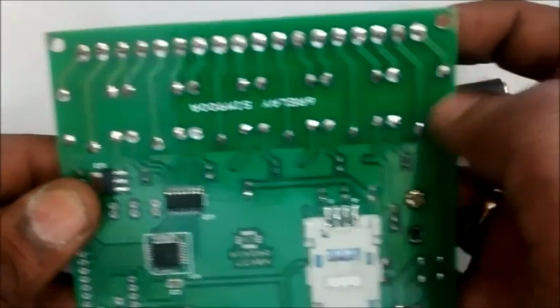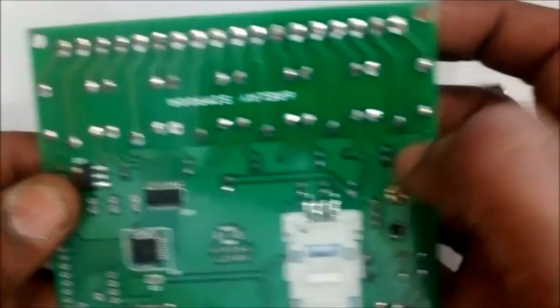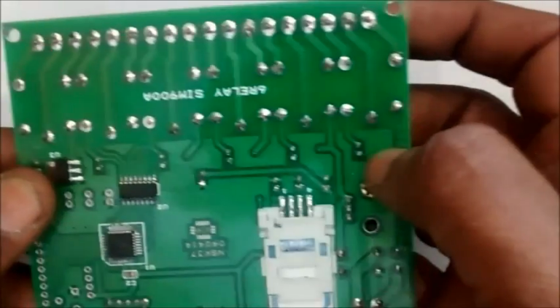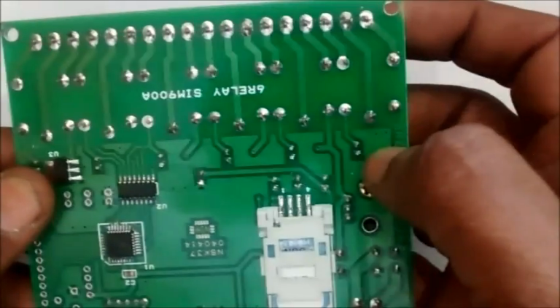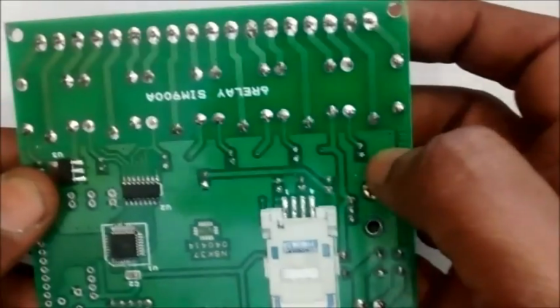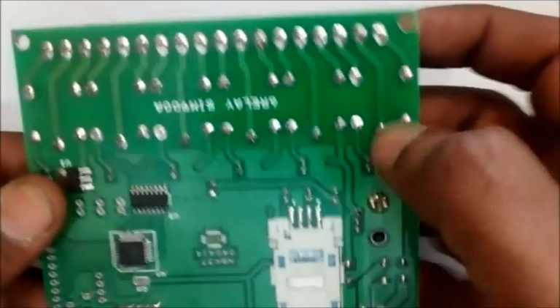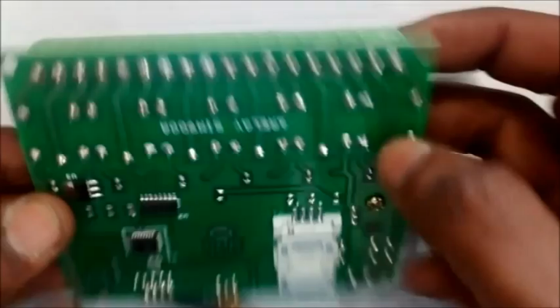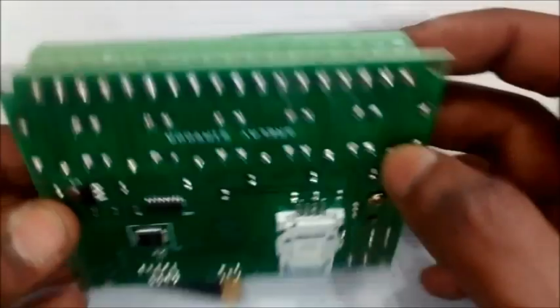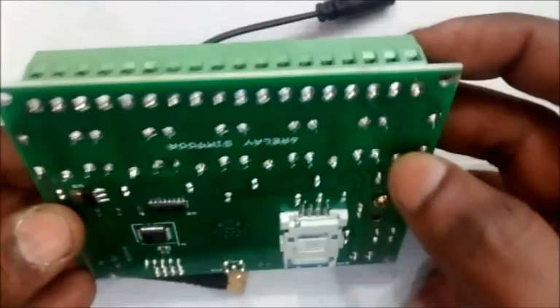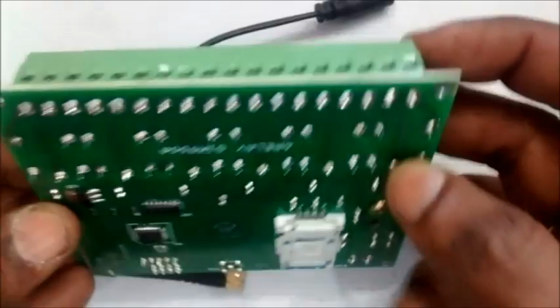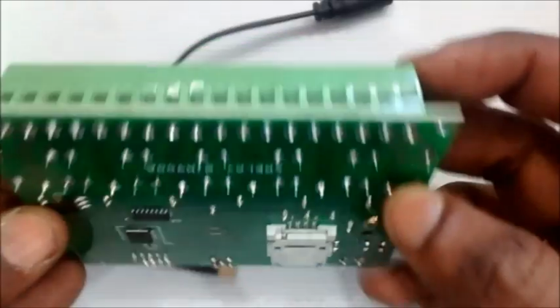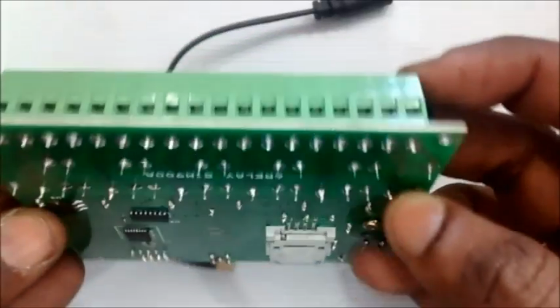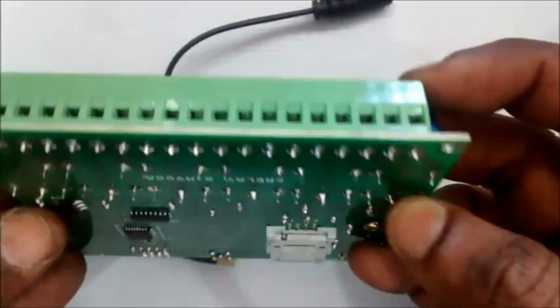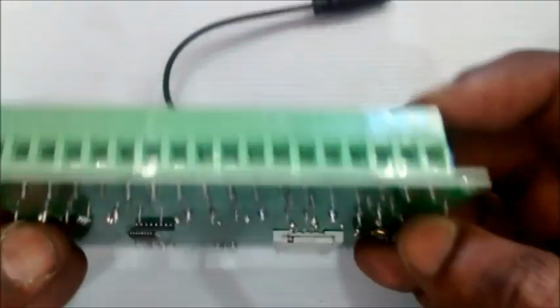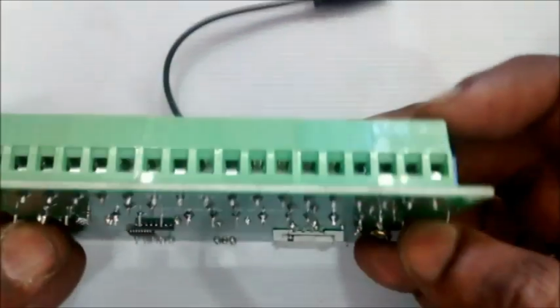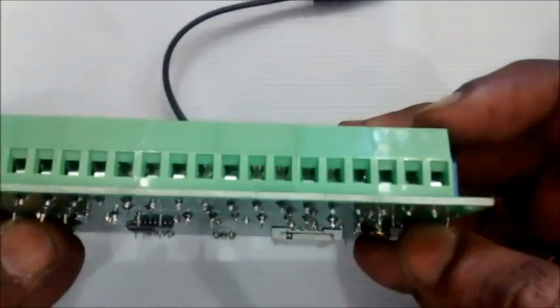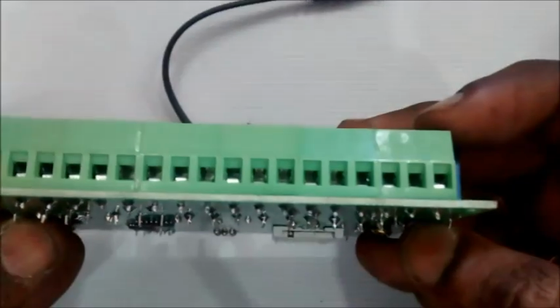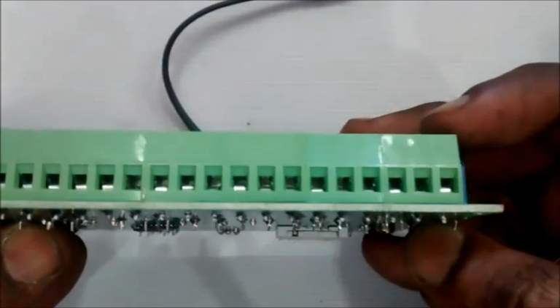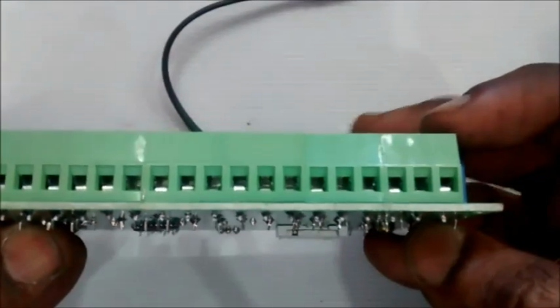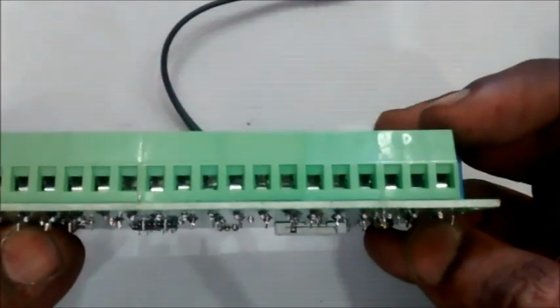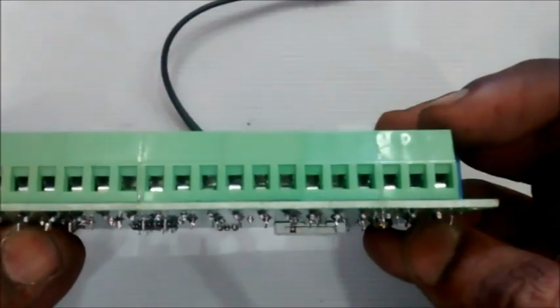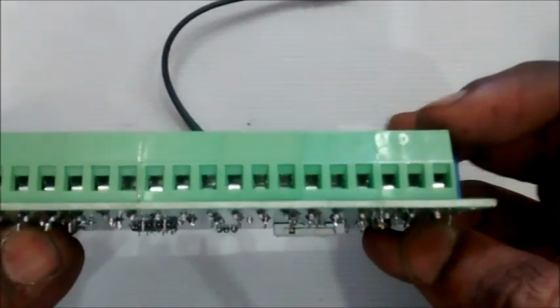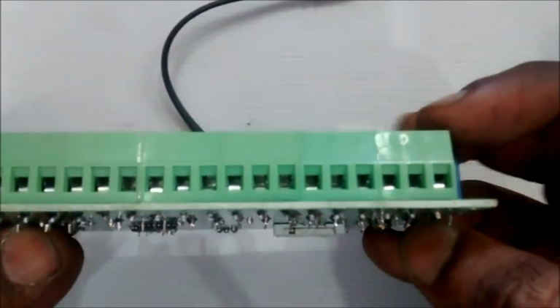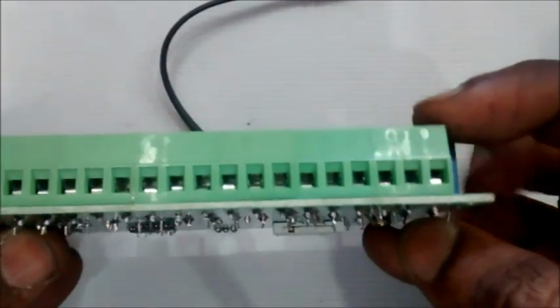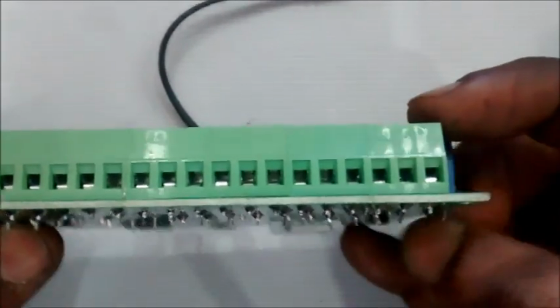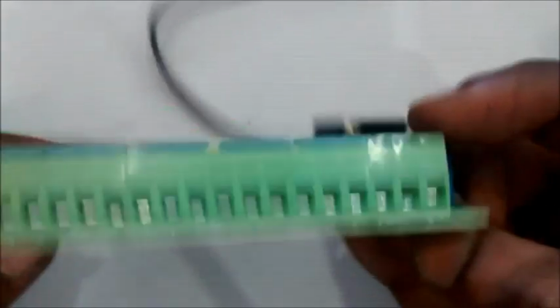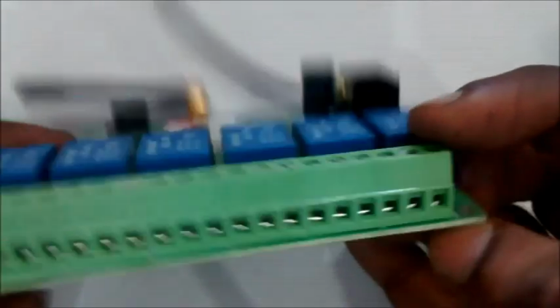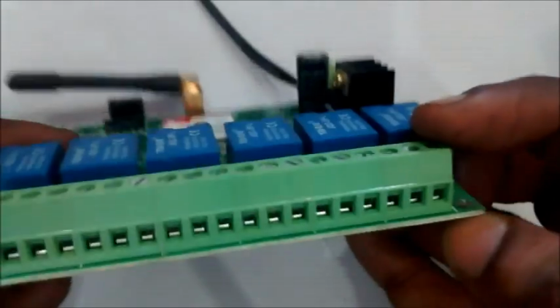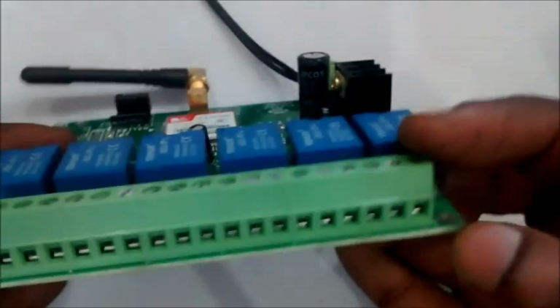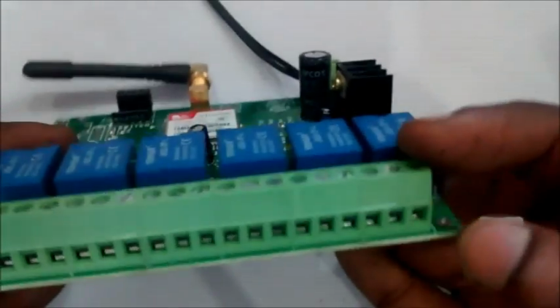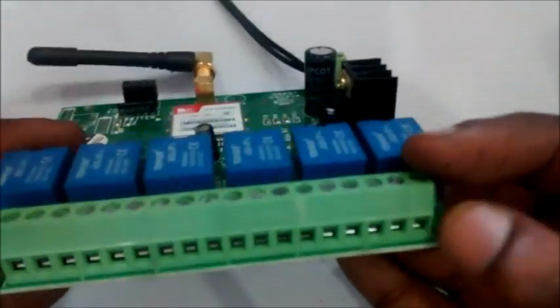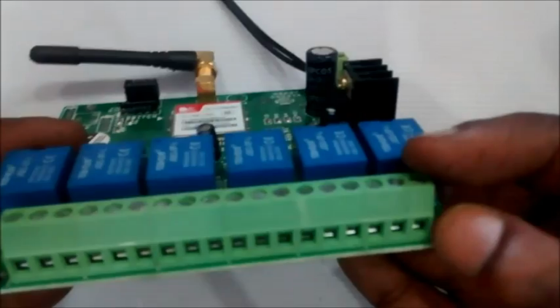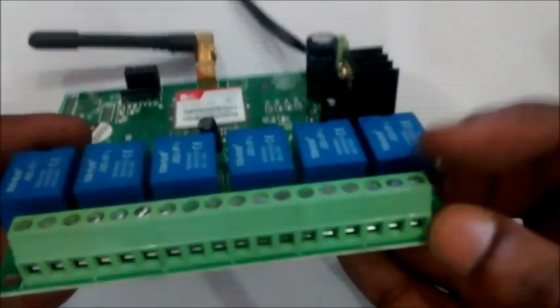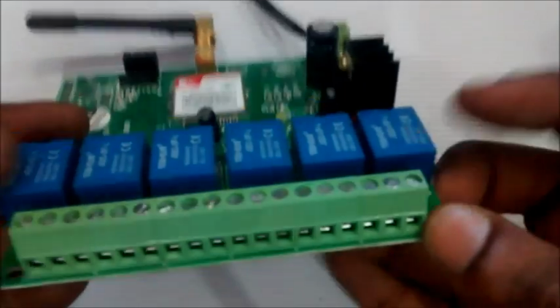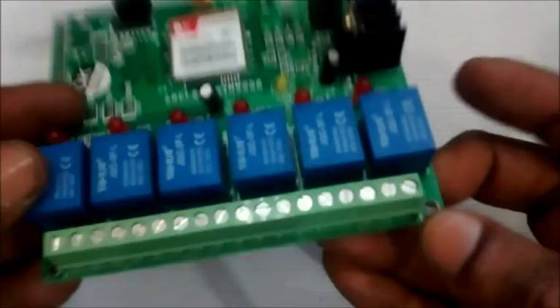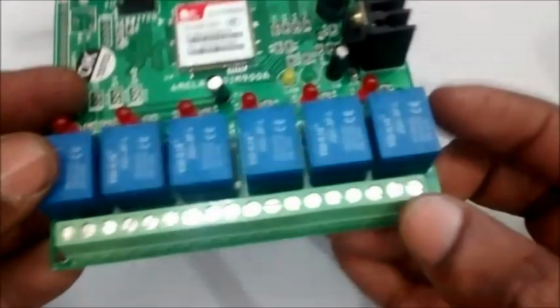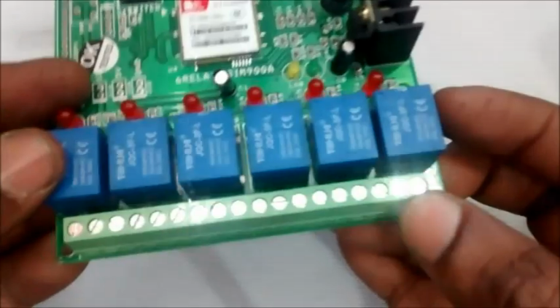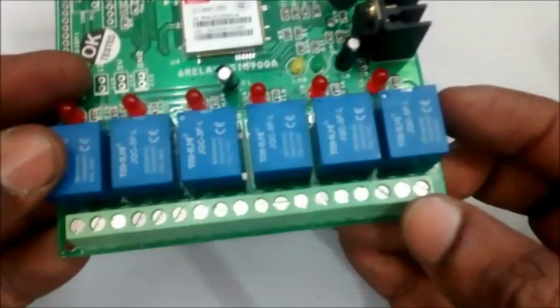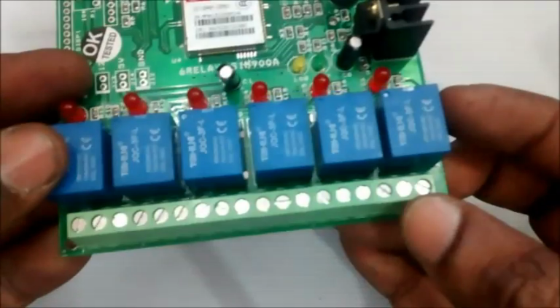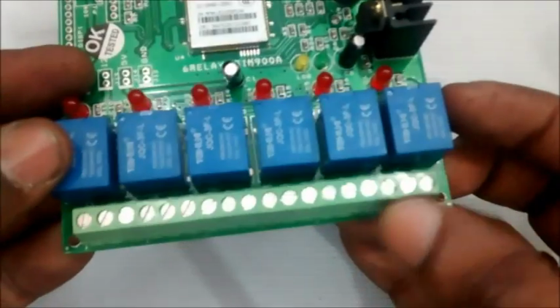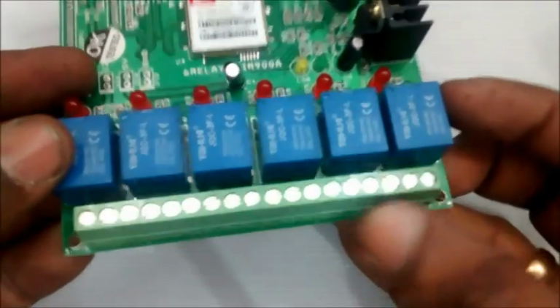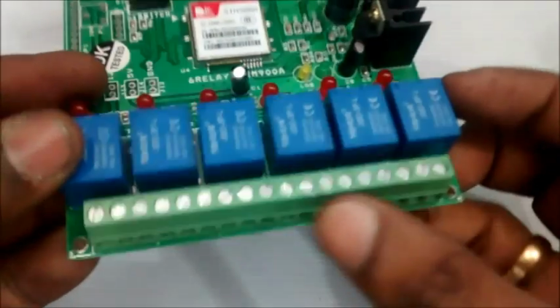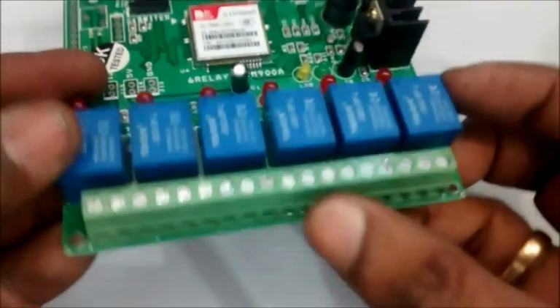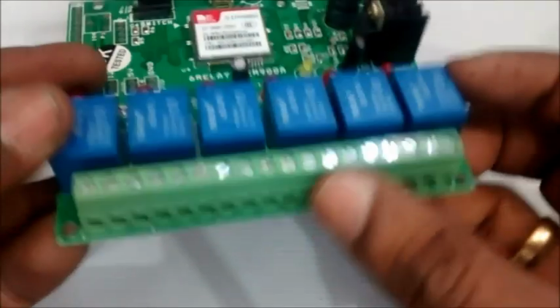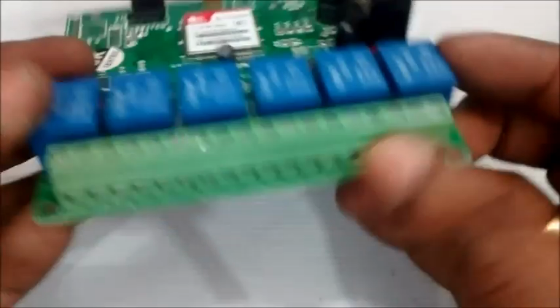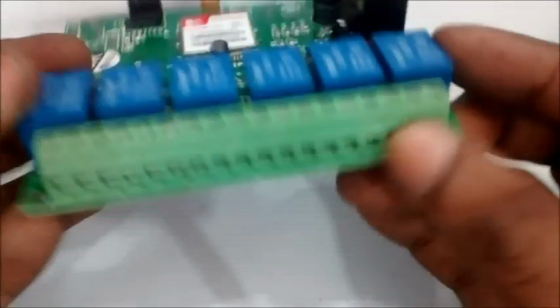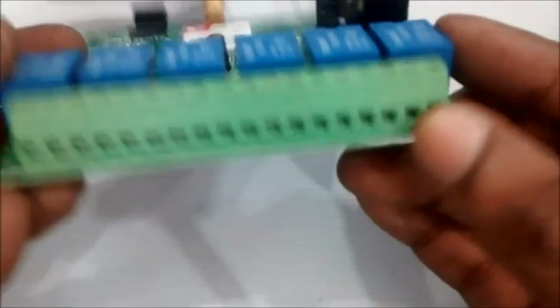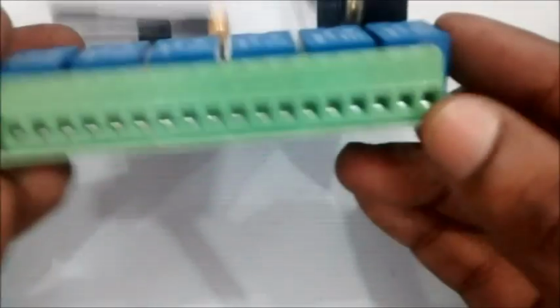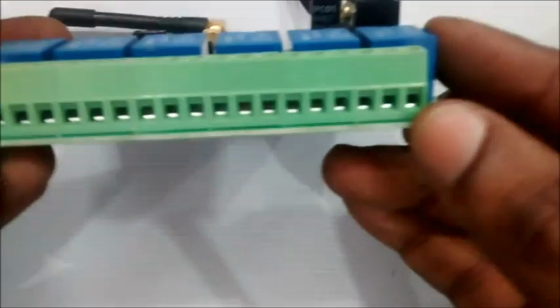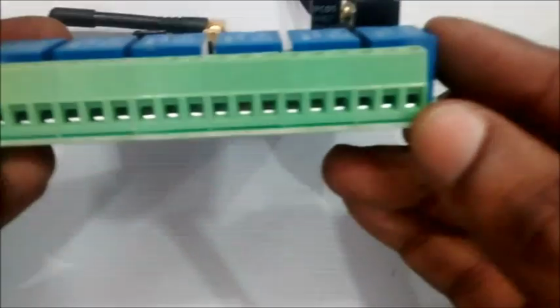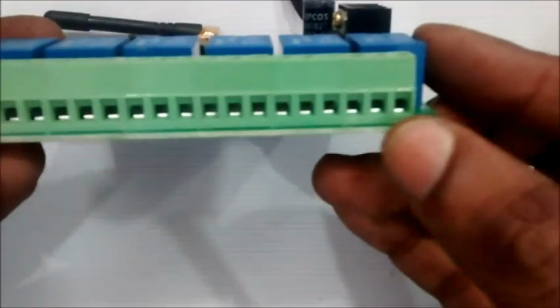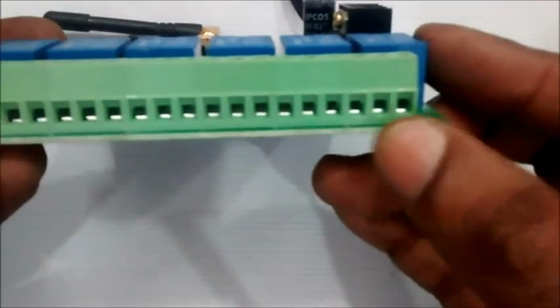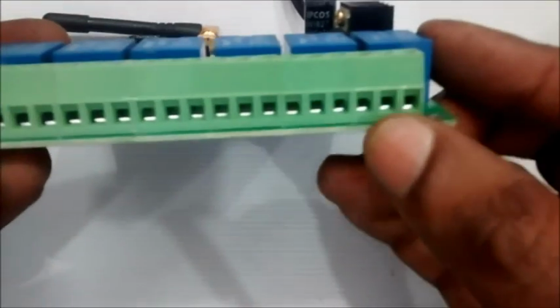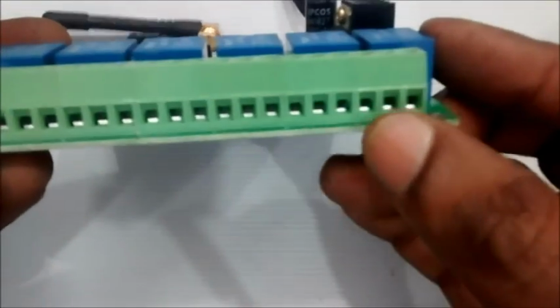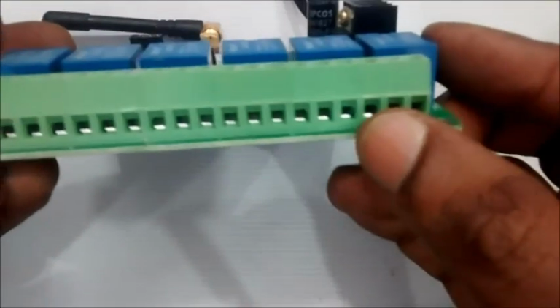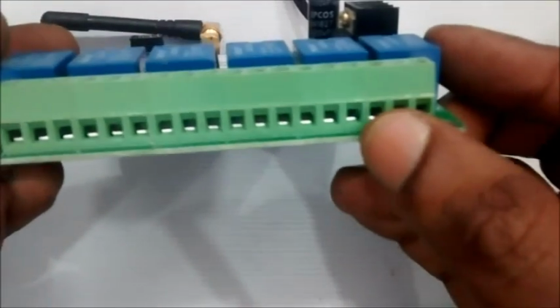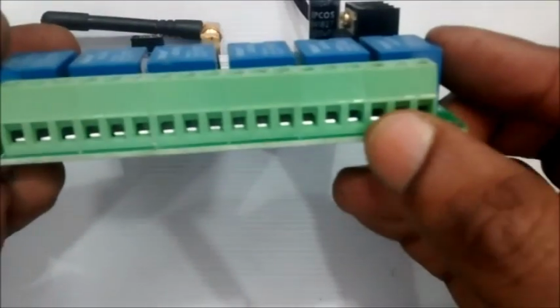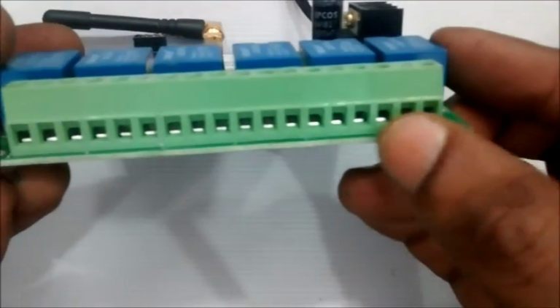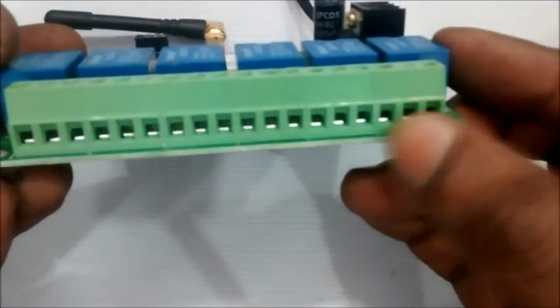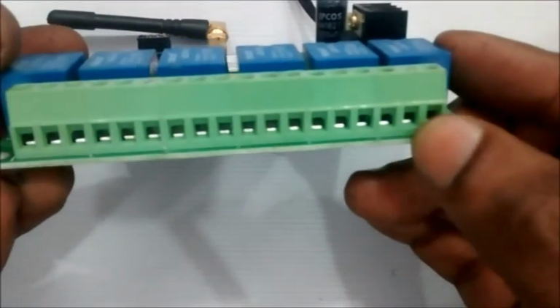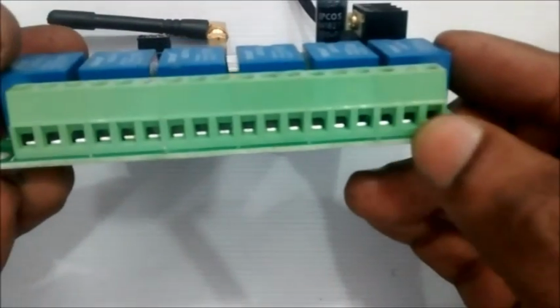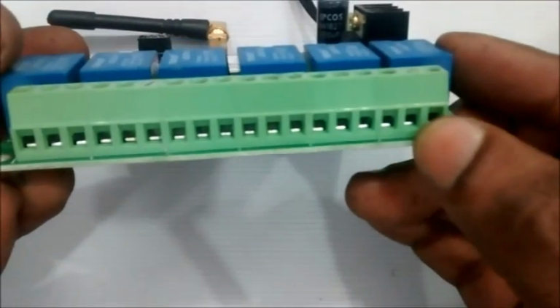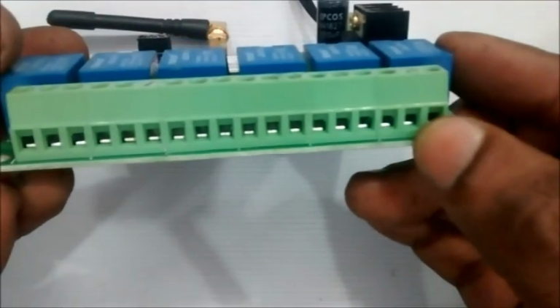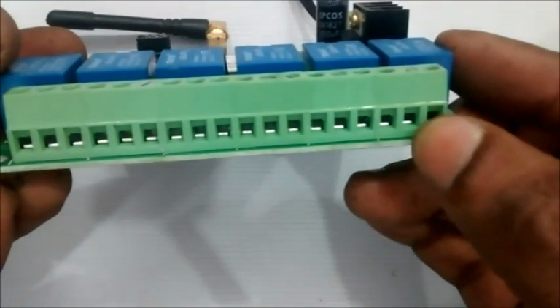The relay contacts can be accessed through the PBT connectors. Three pins for each relay are provided.